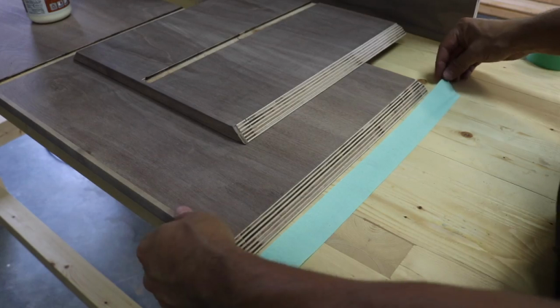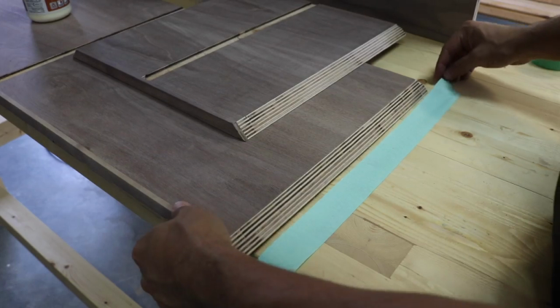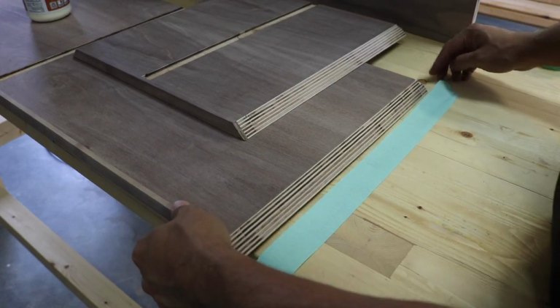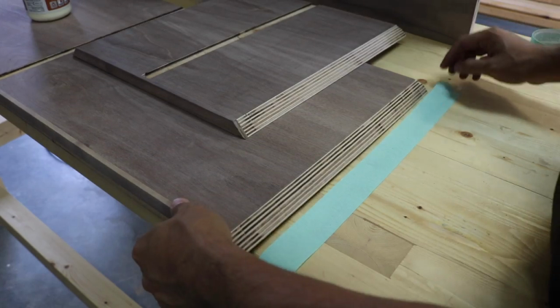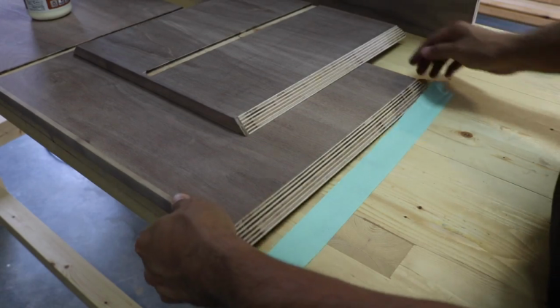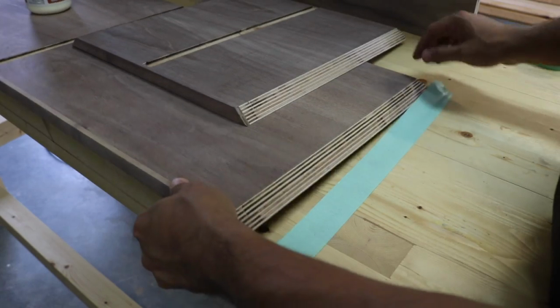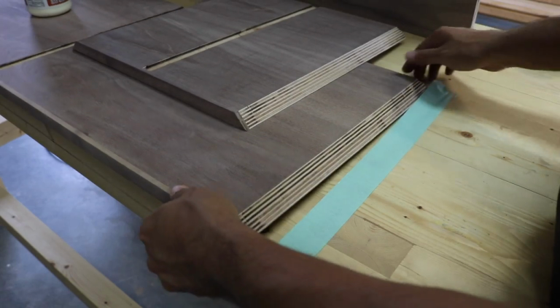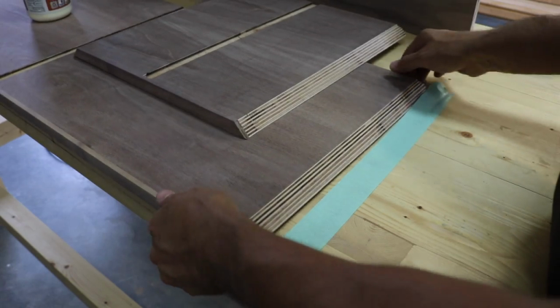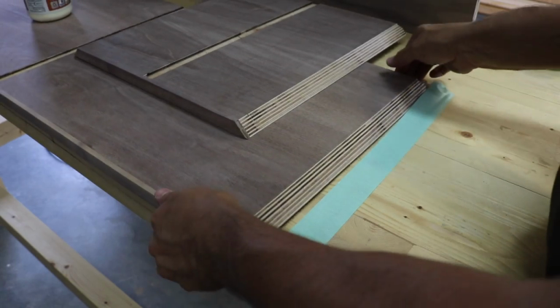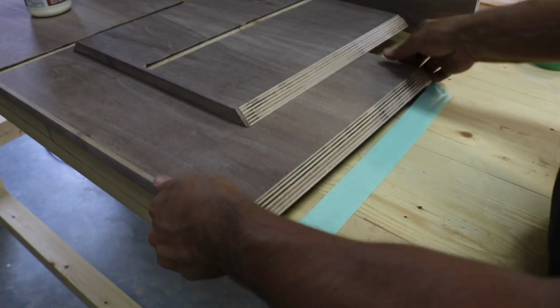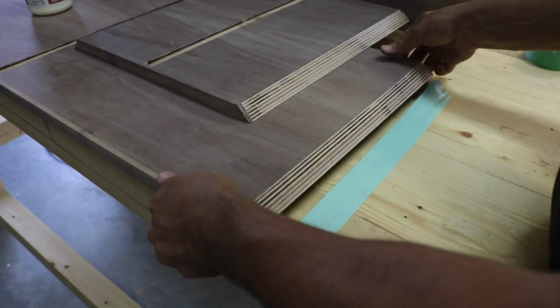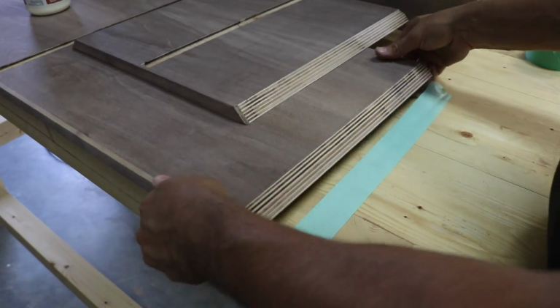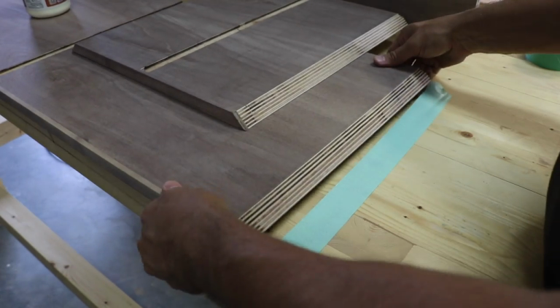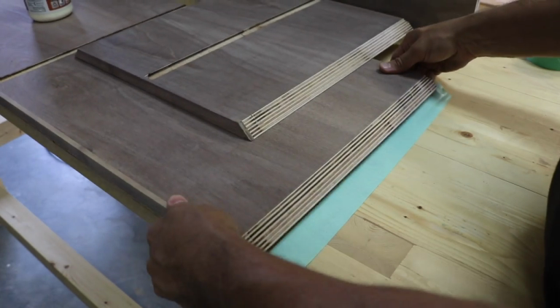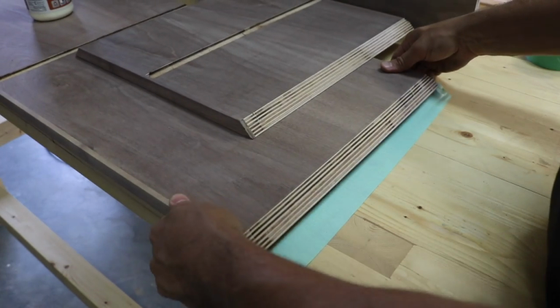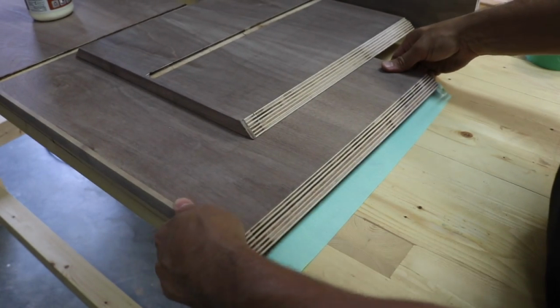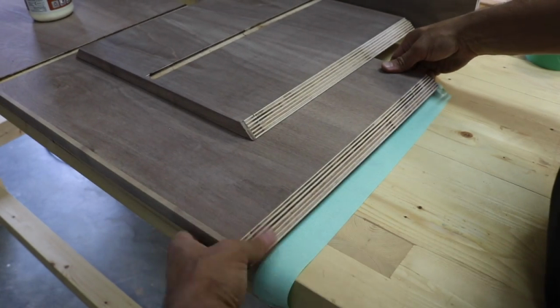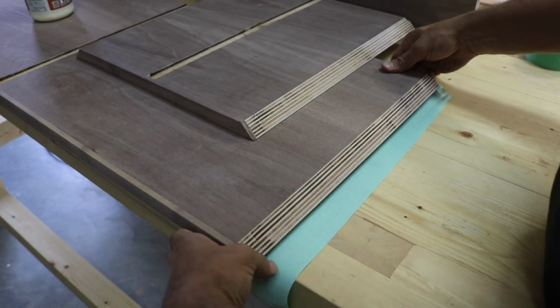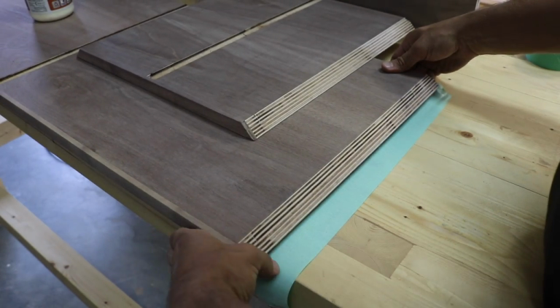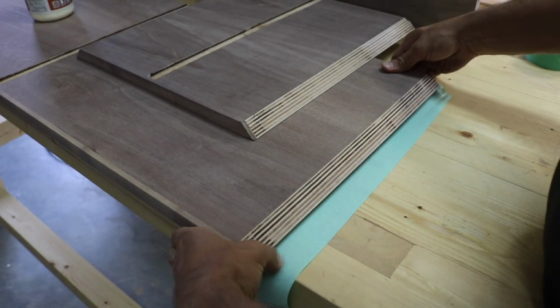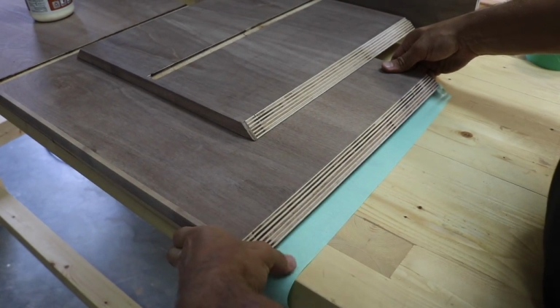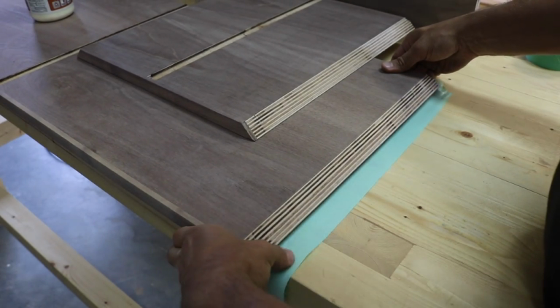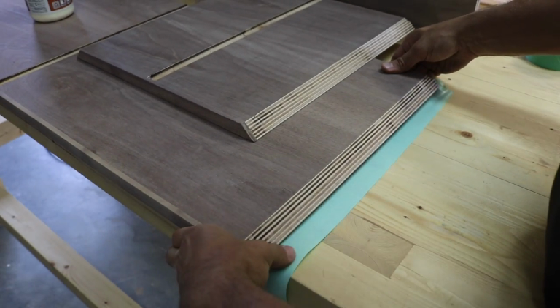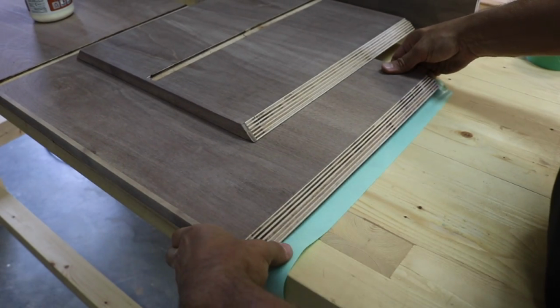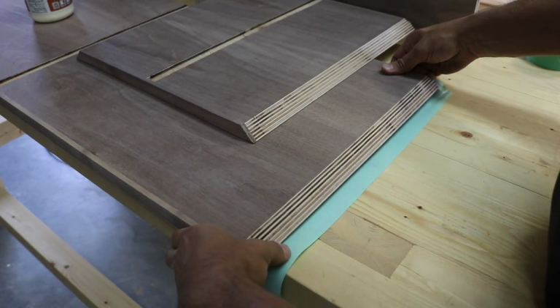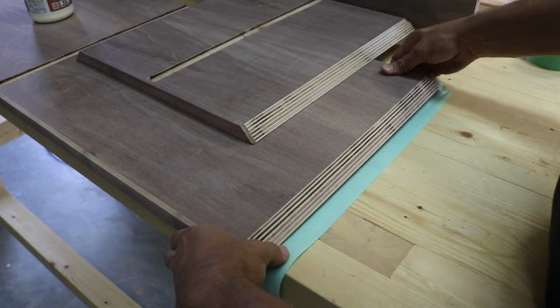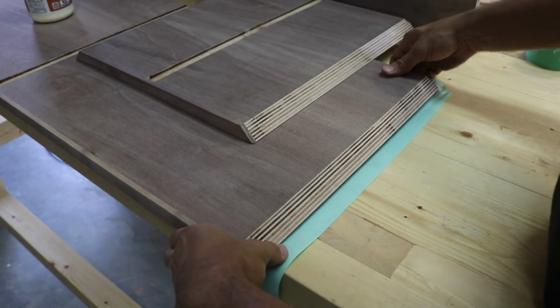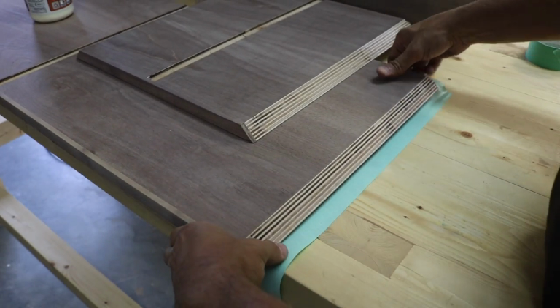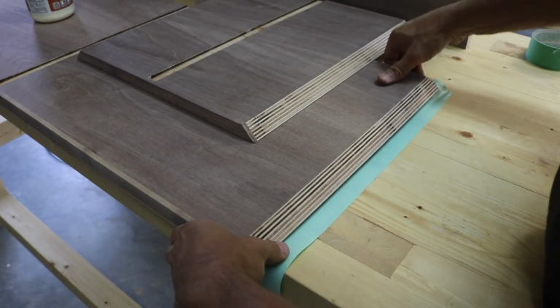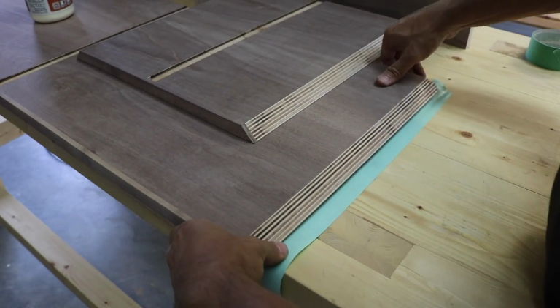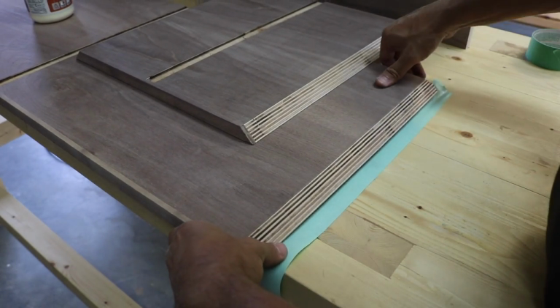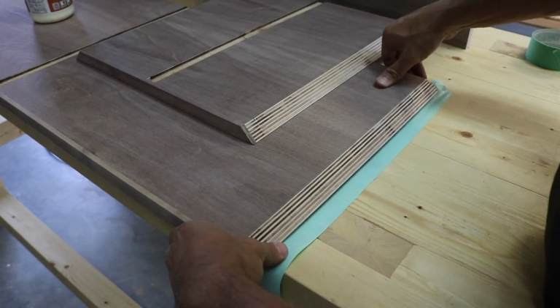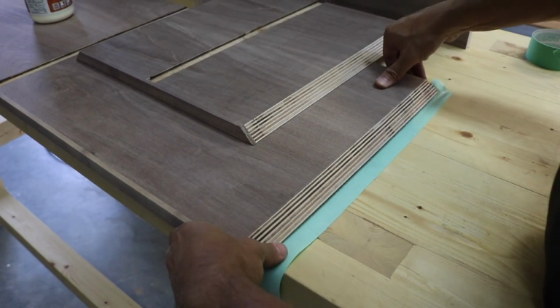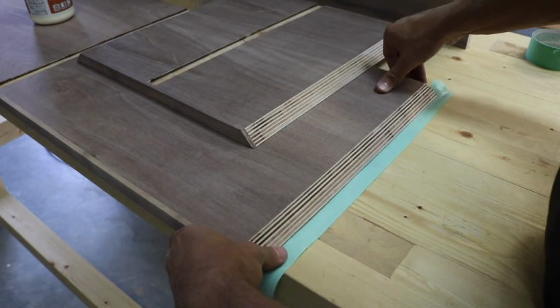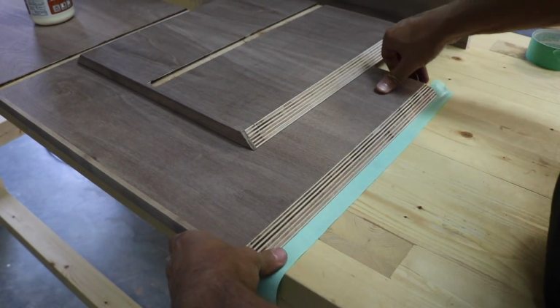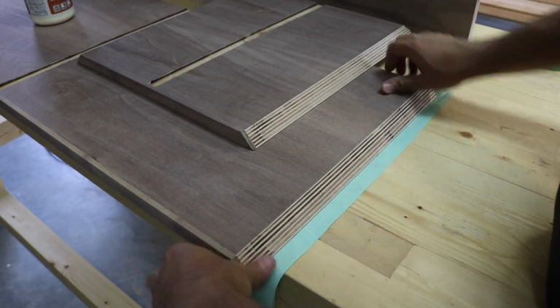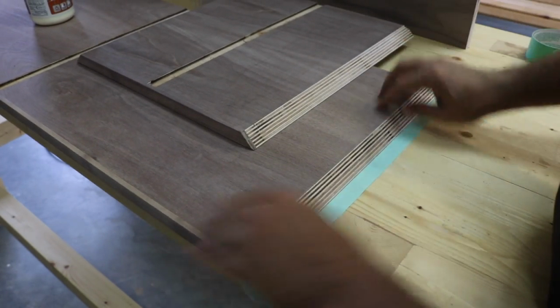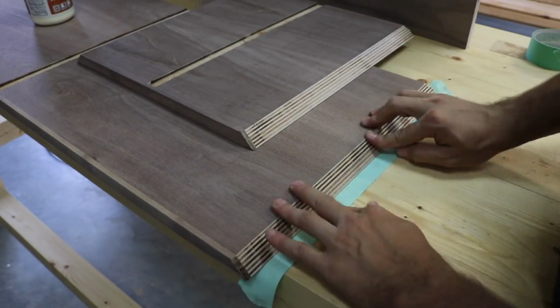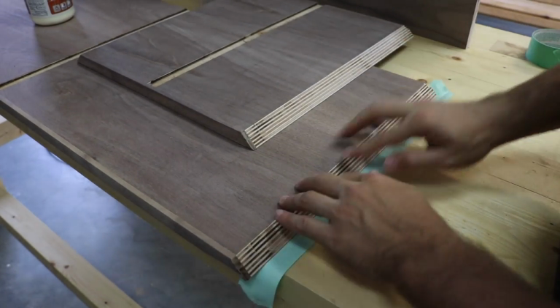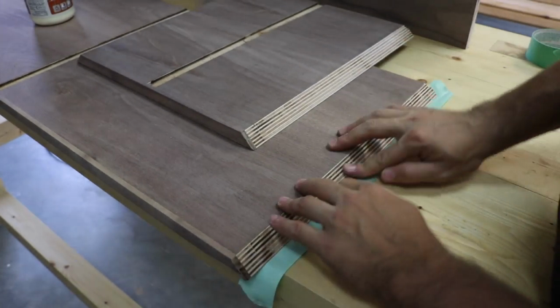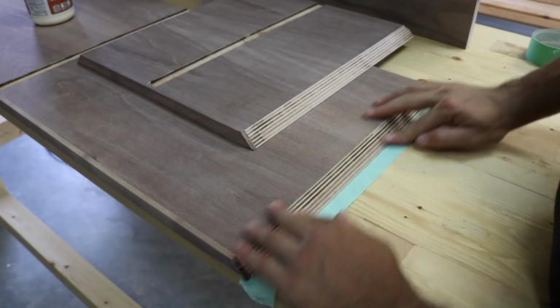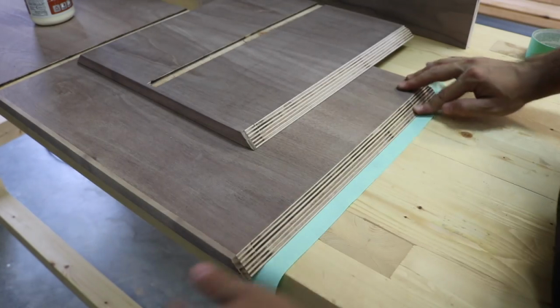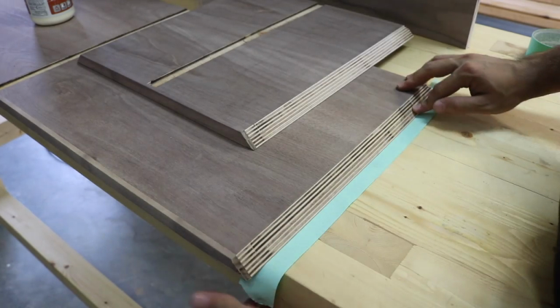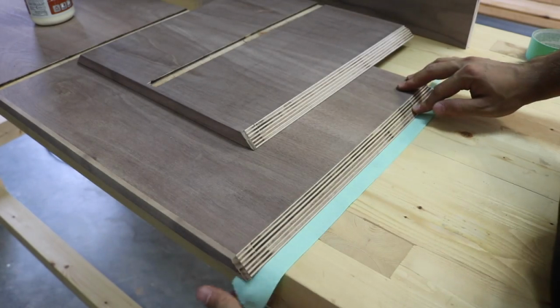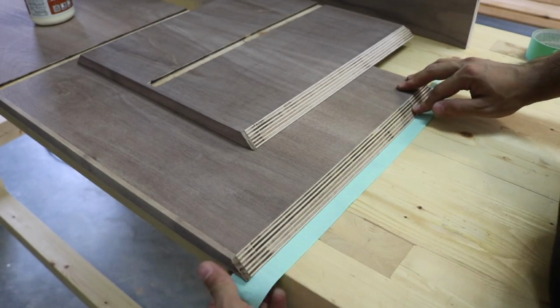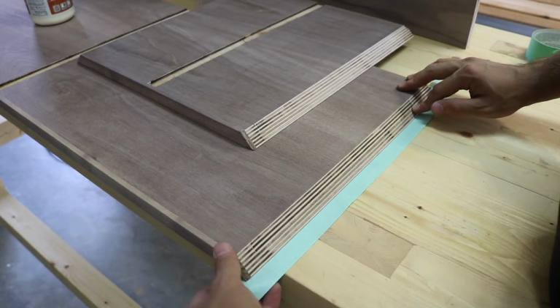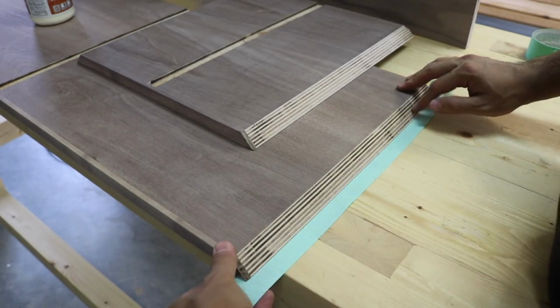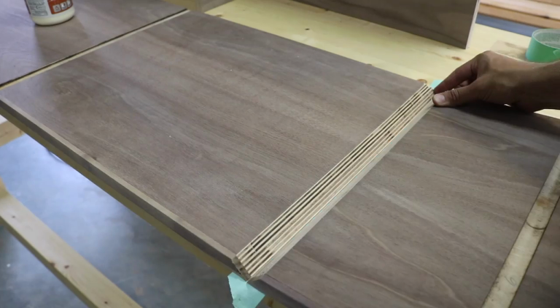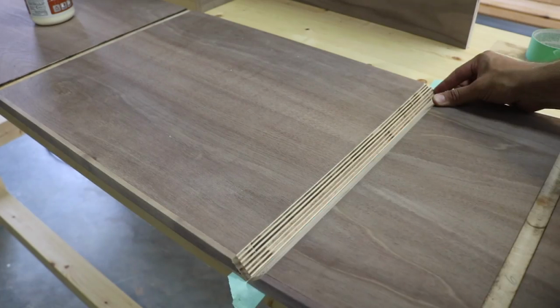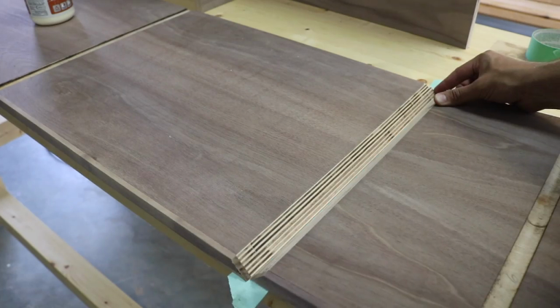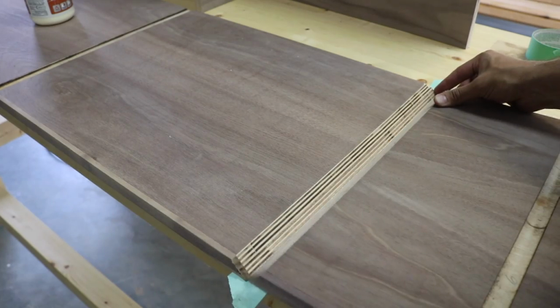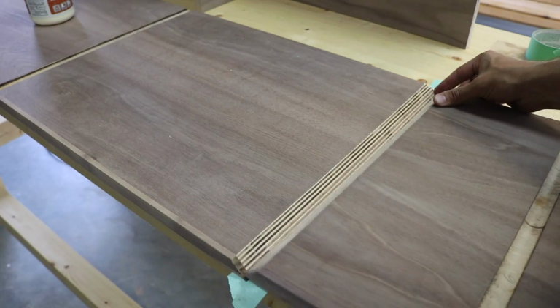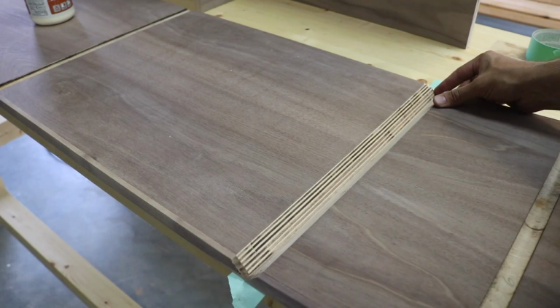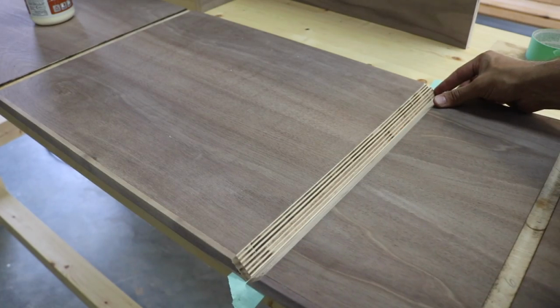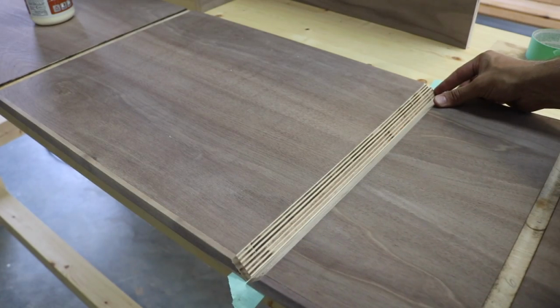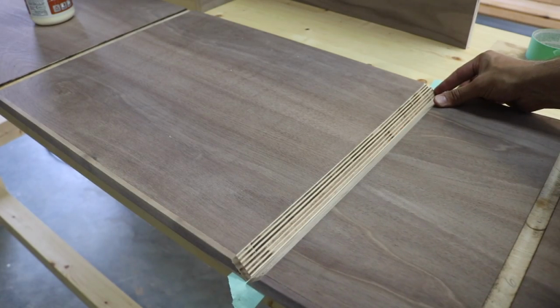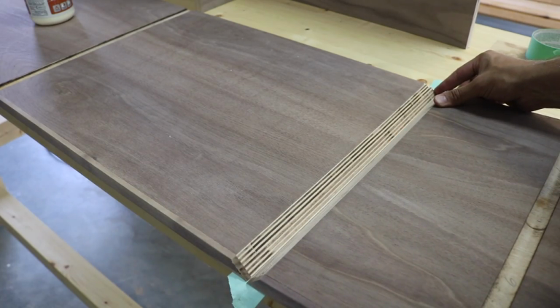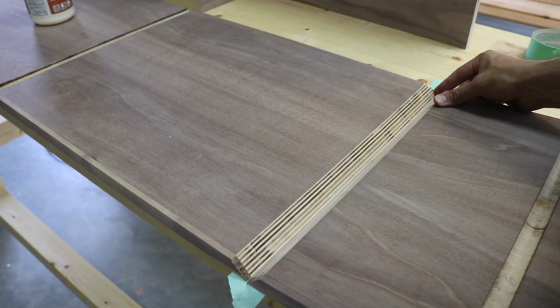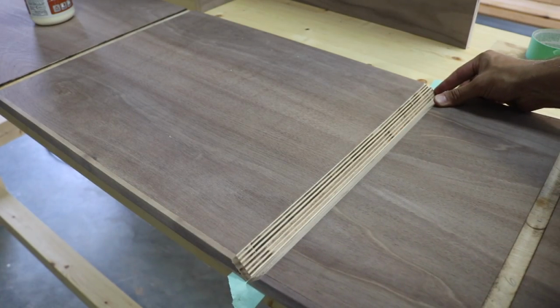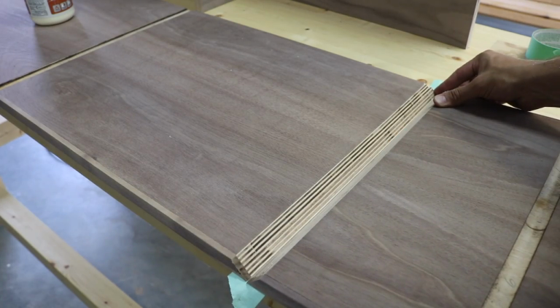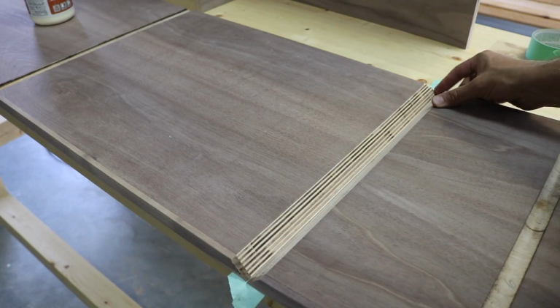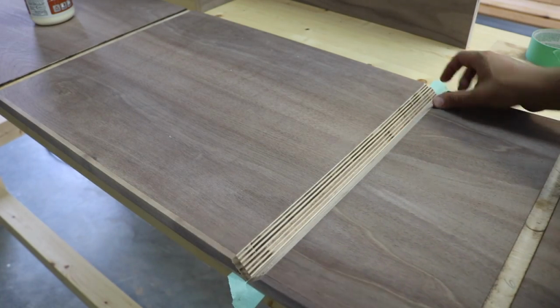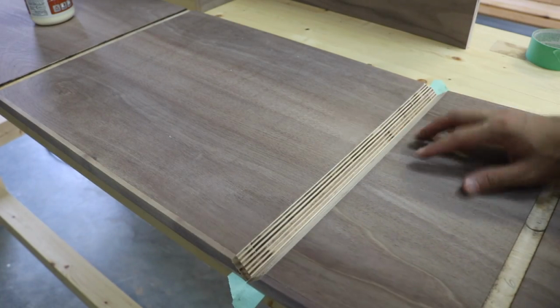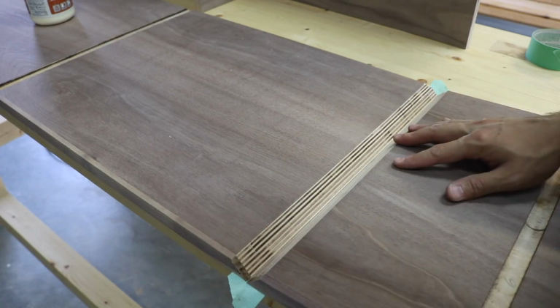To glue up the mitered corners, I applied tape to the outside, lined up the two miters, then folded them up once the glue was spread.